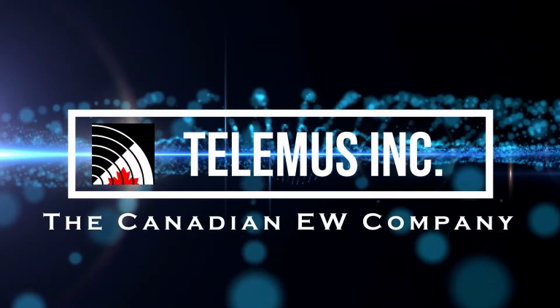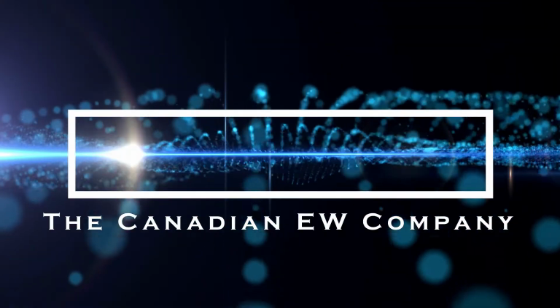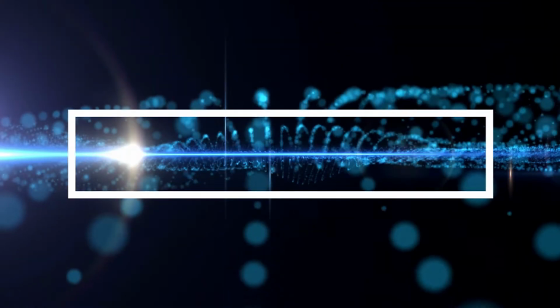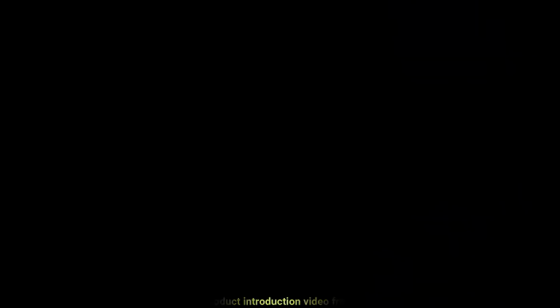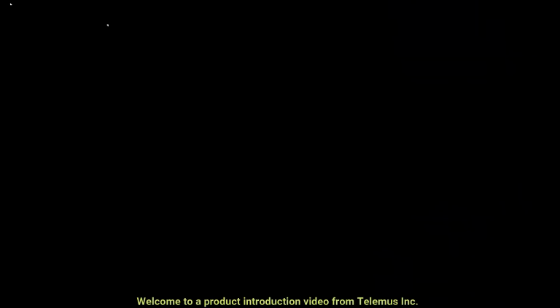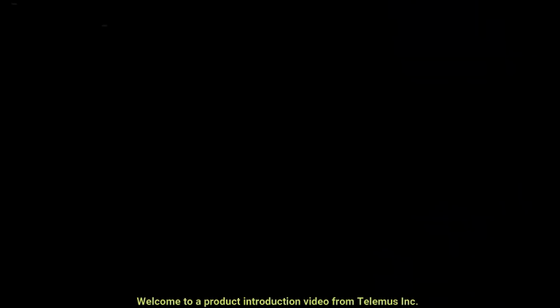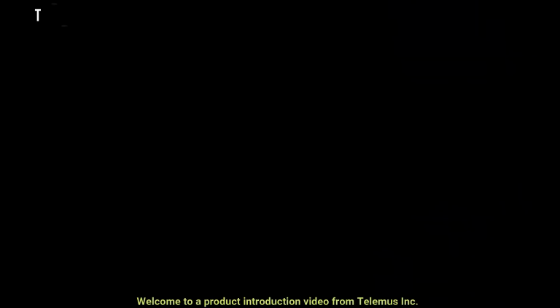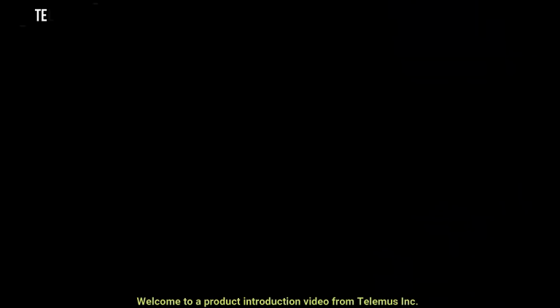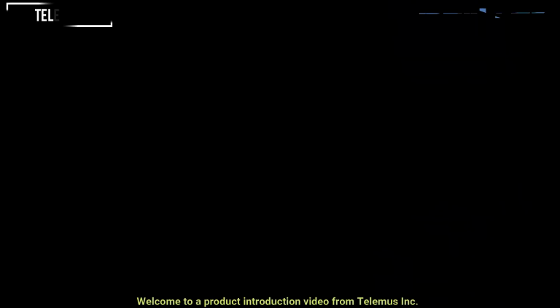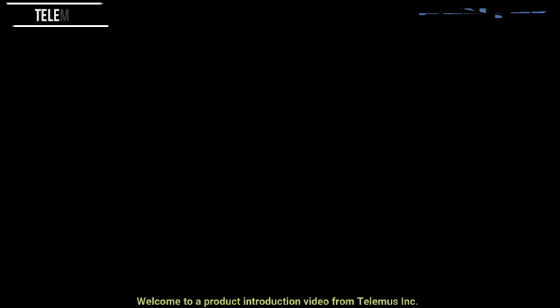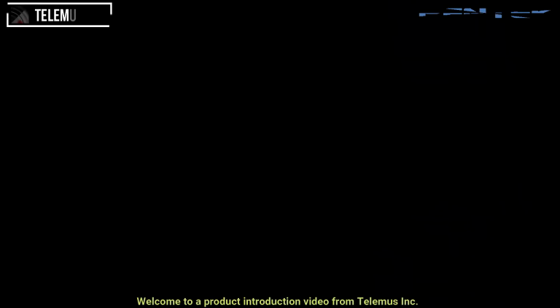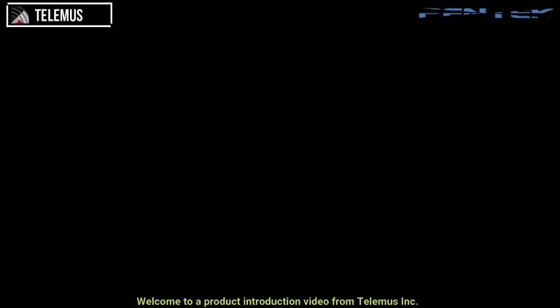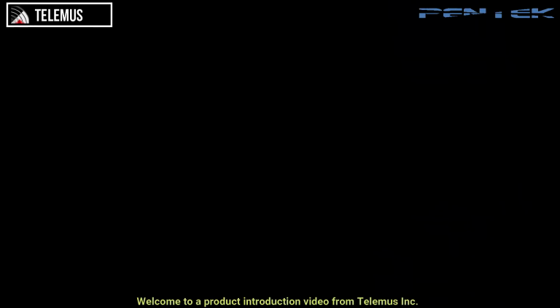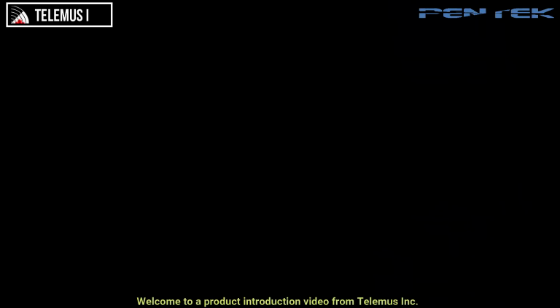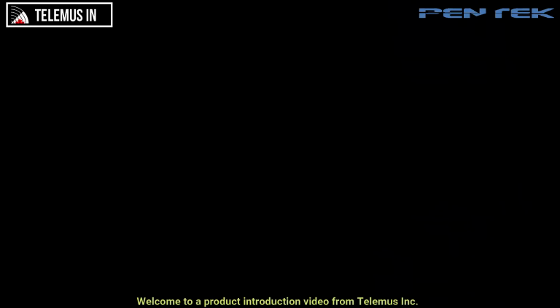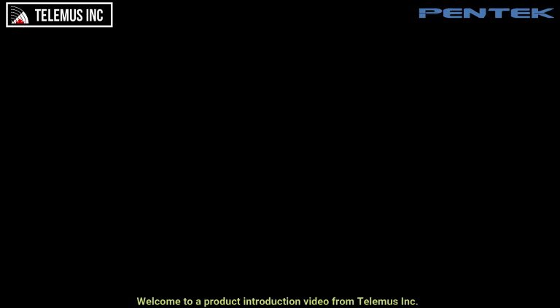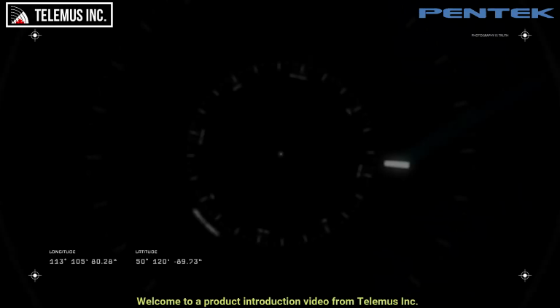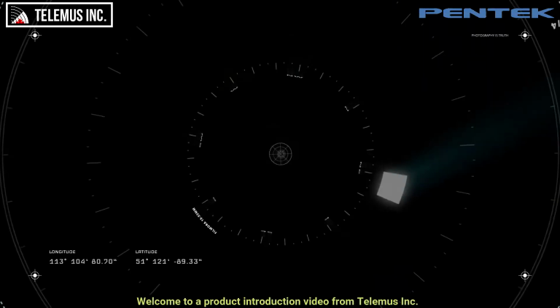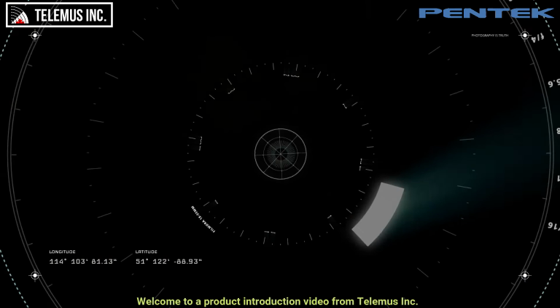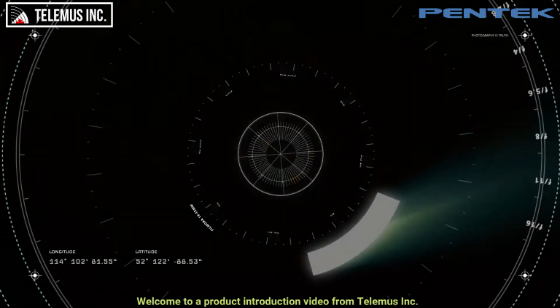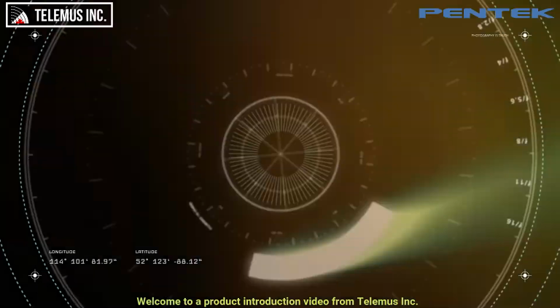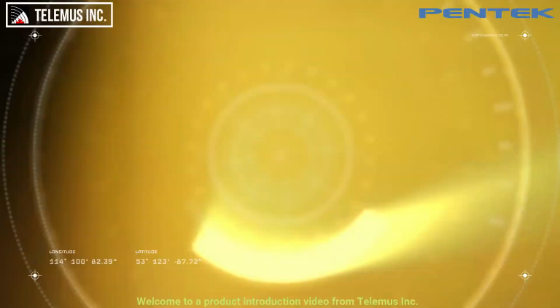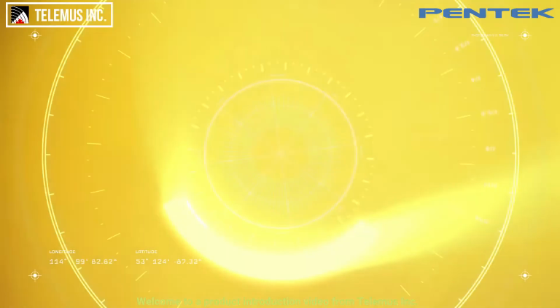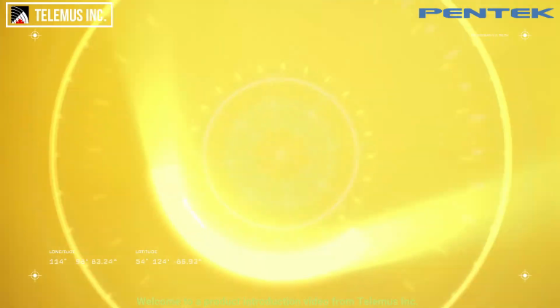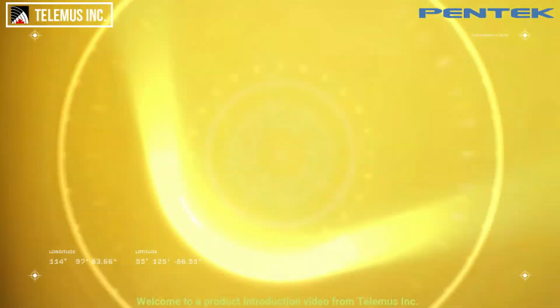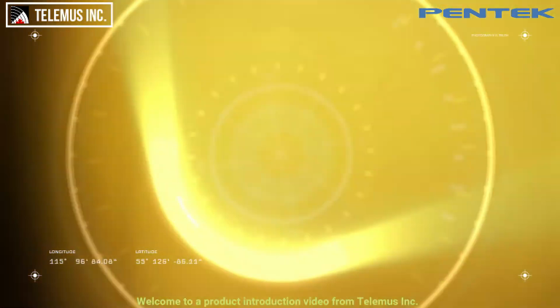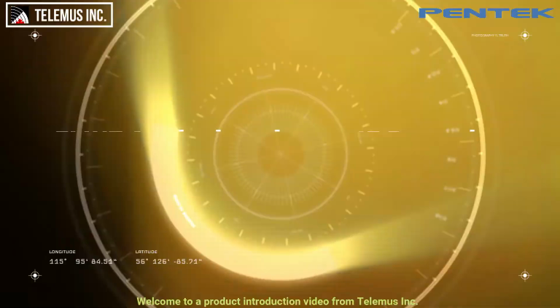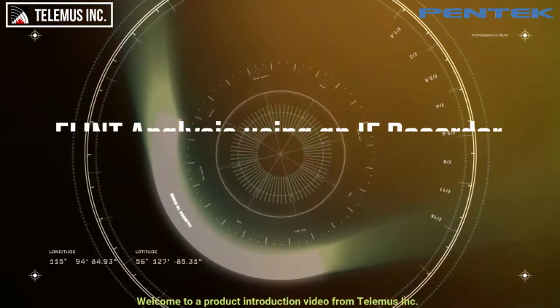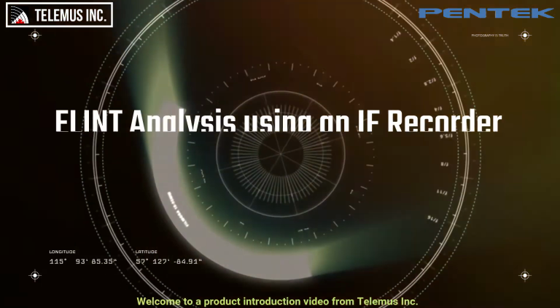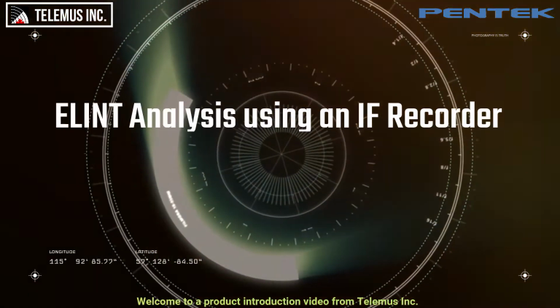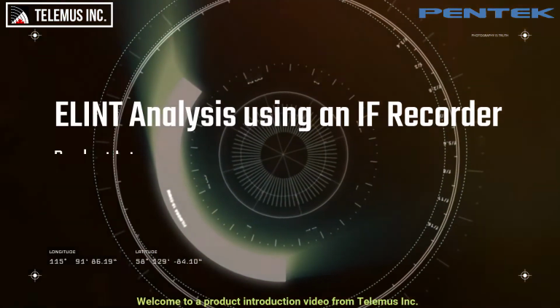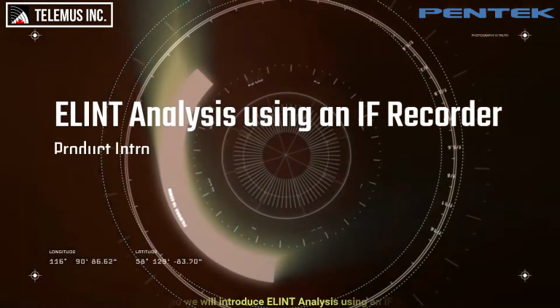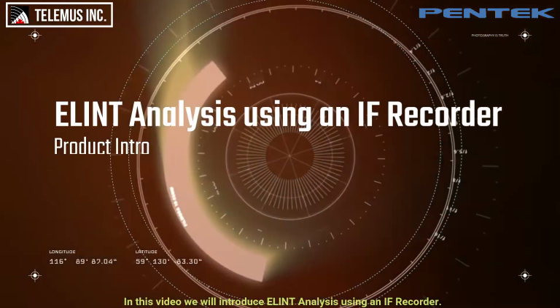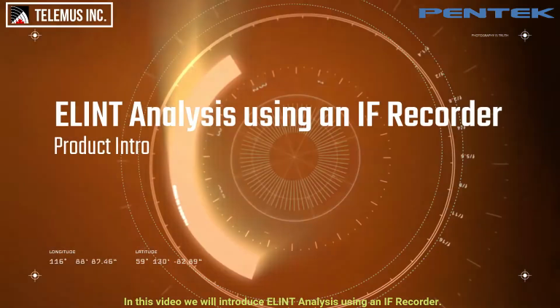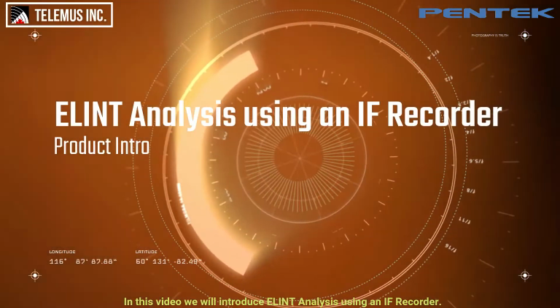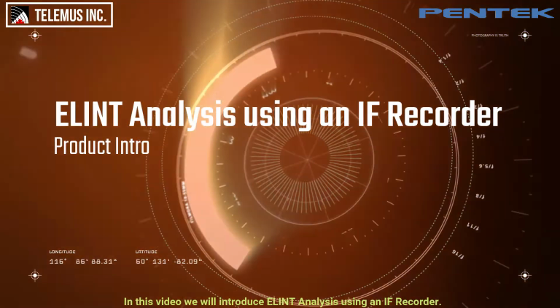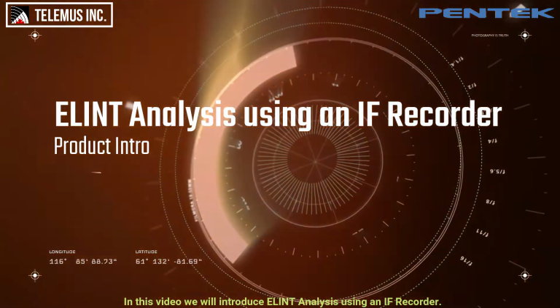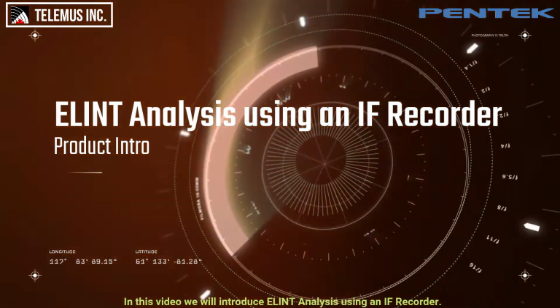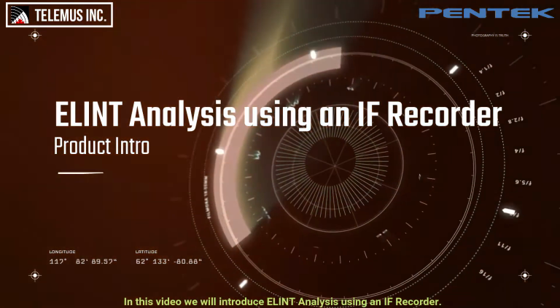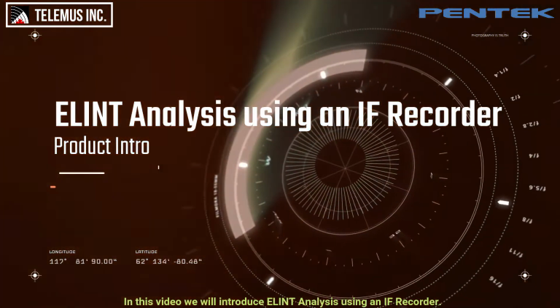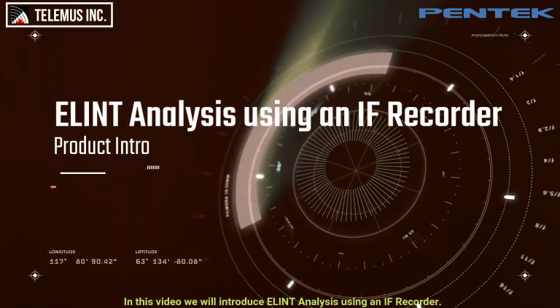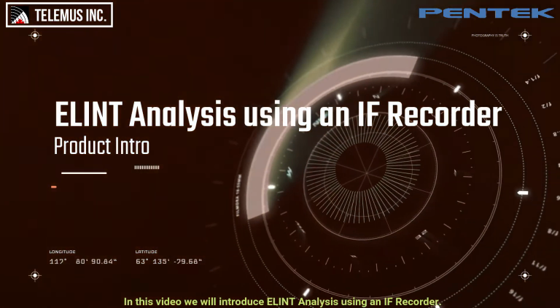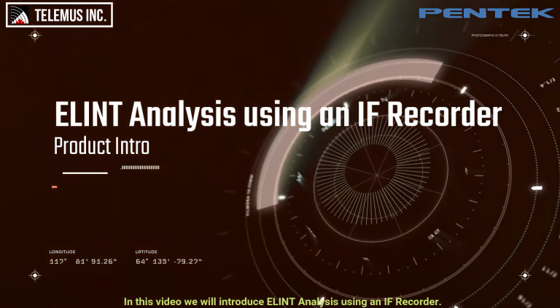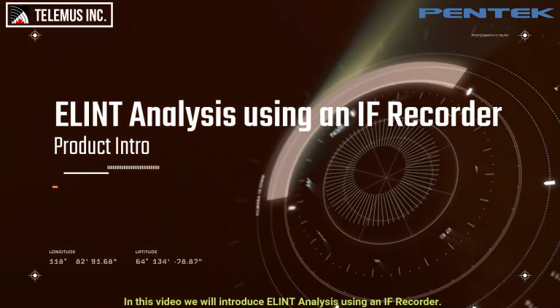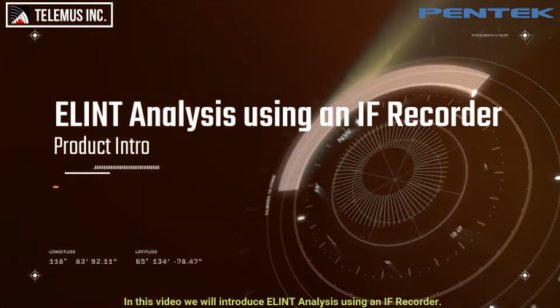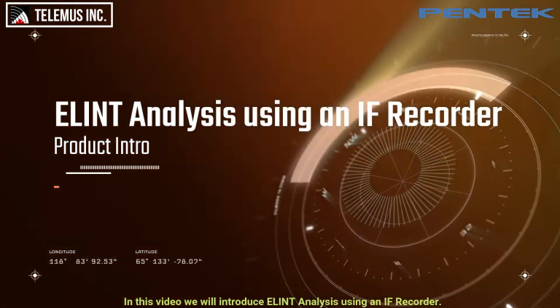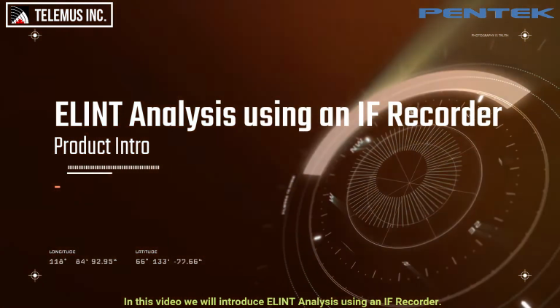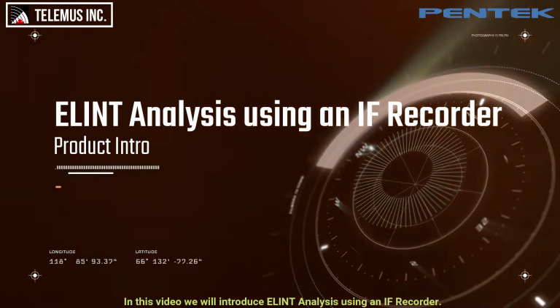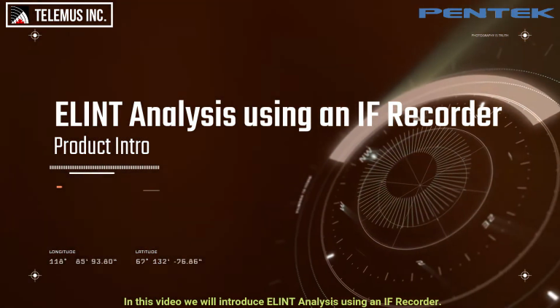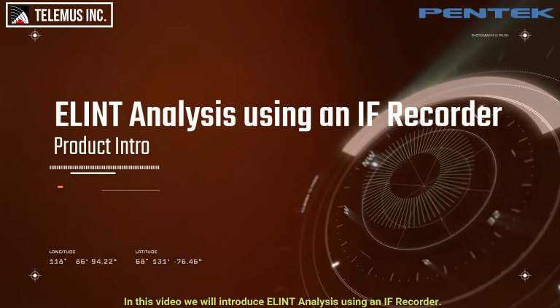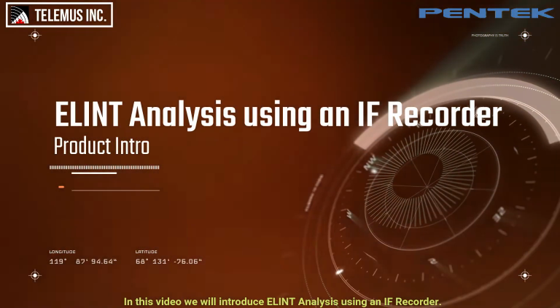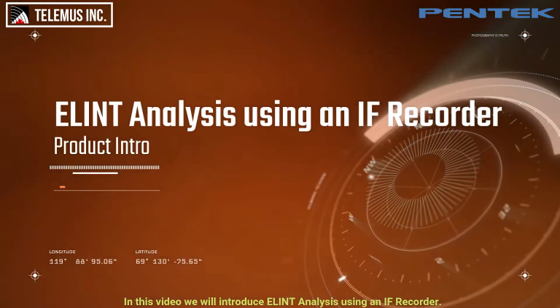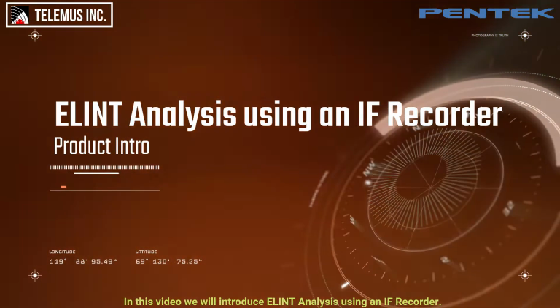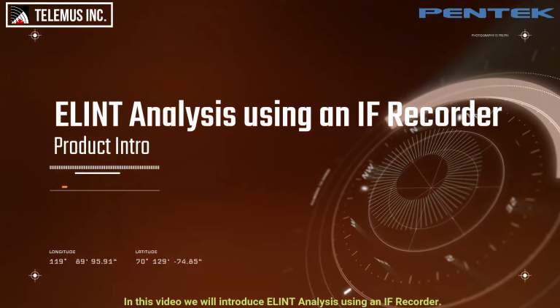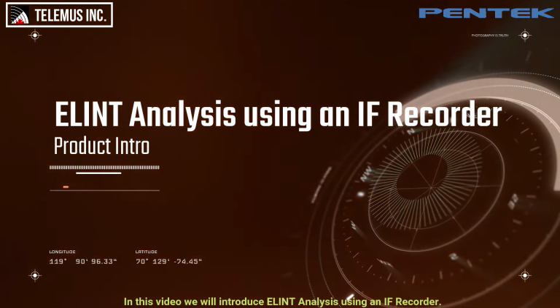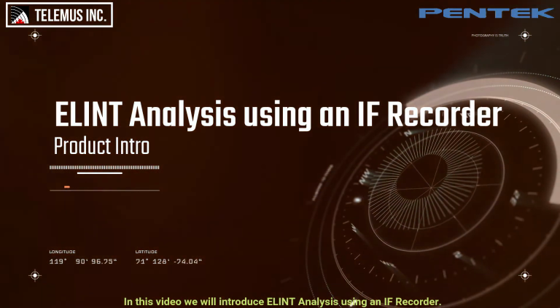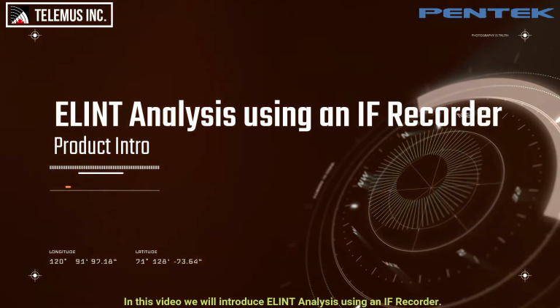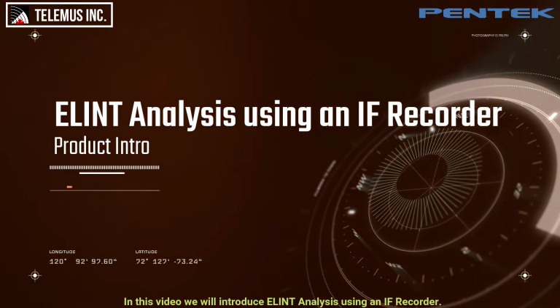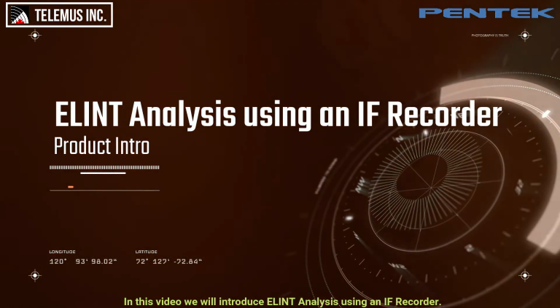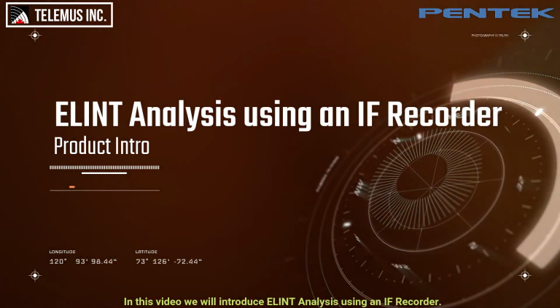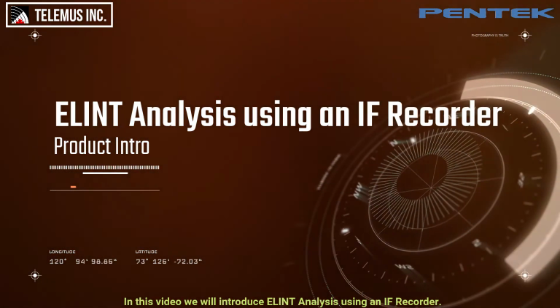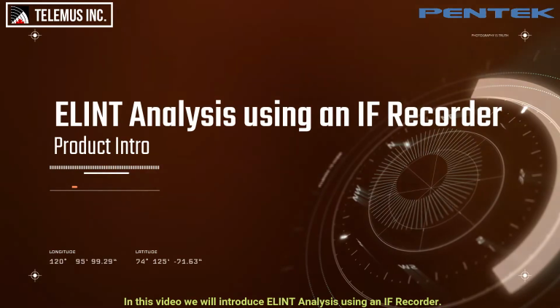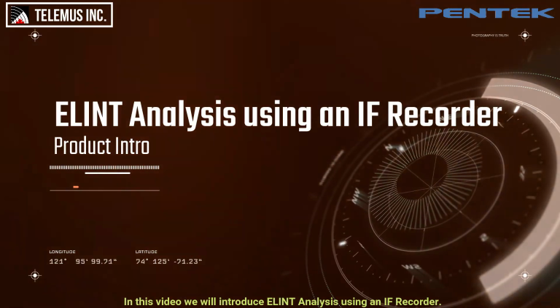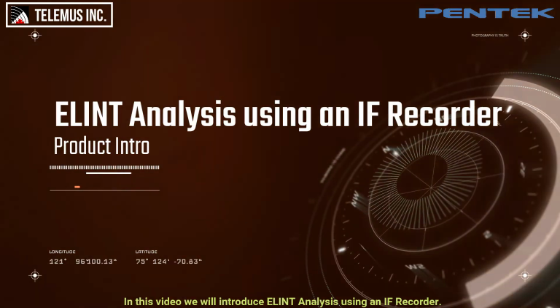Welcome to a product introduction video from Telemus Inc. In this video we will introduce ELIN analysis using an iFrecorder.